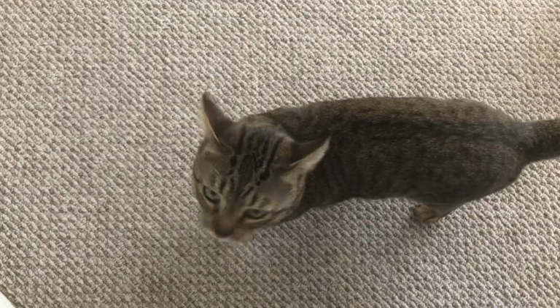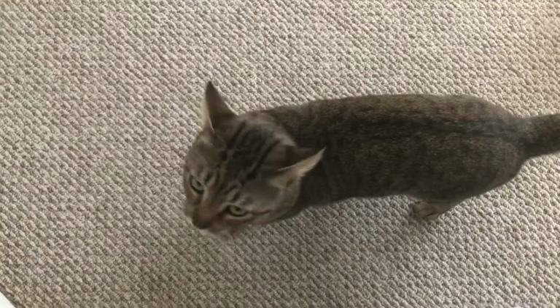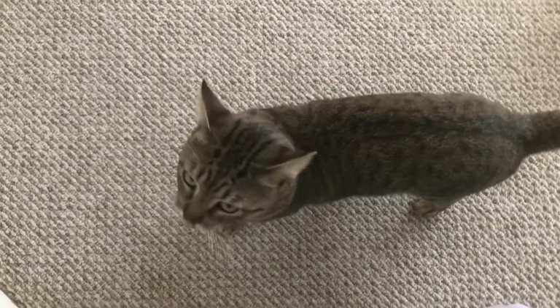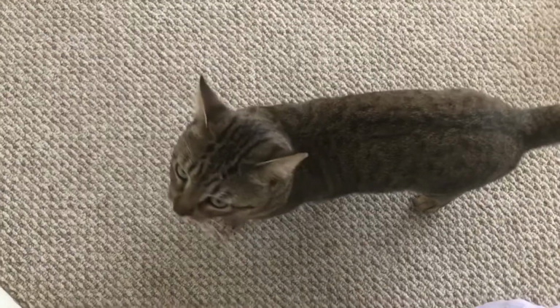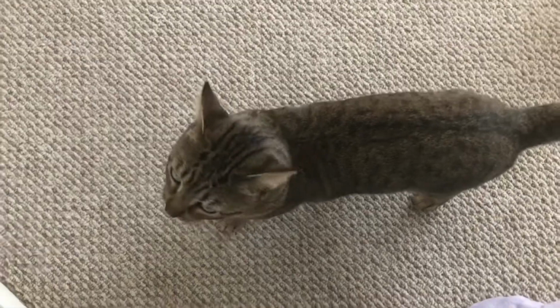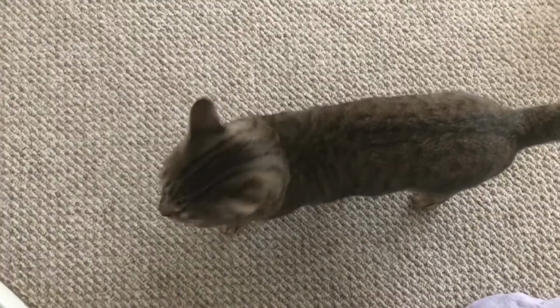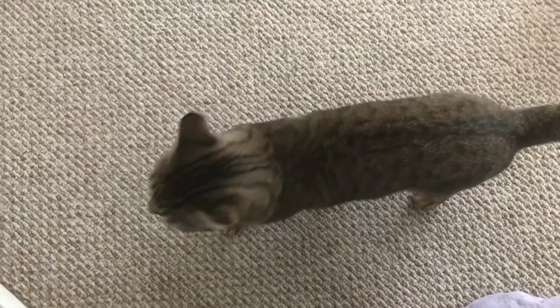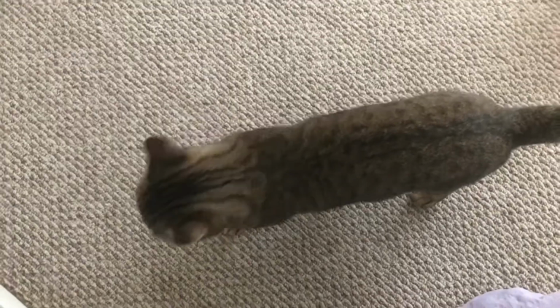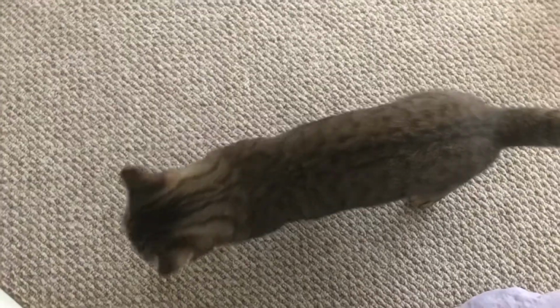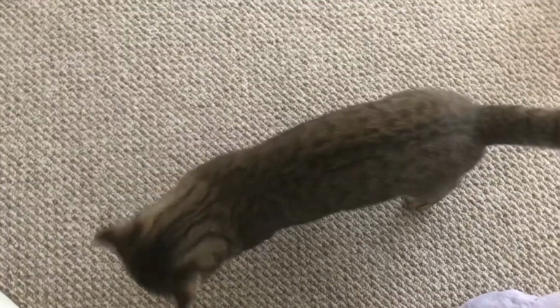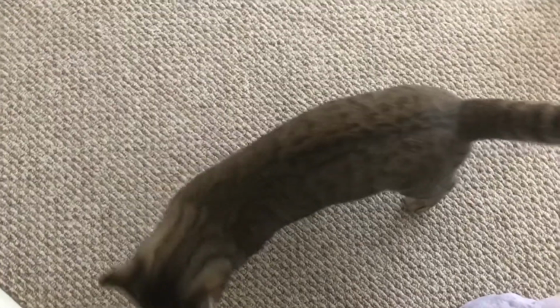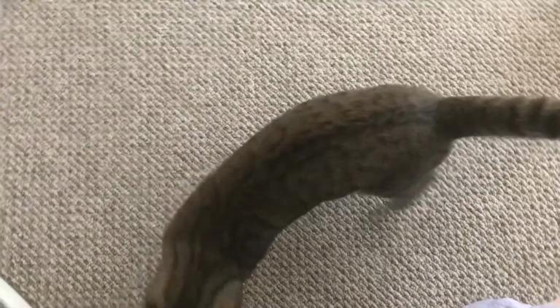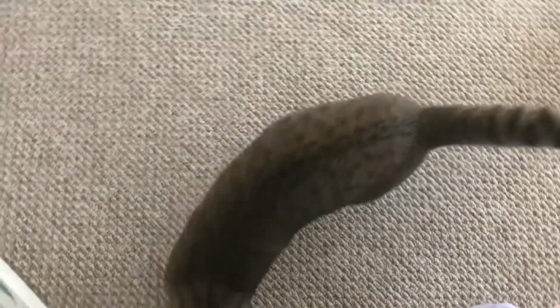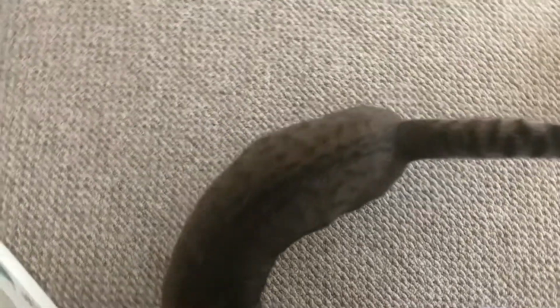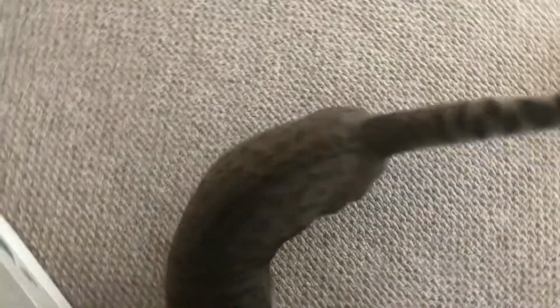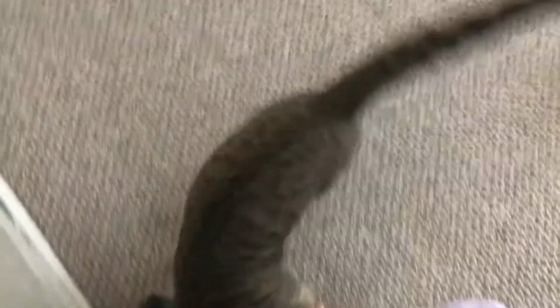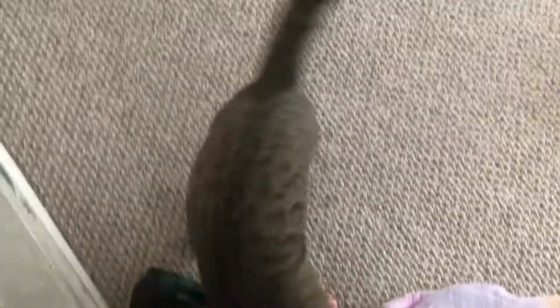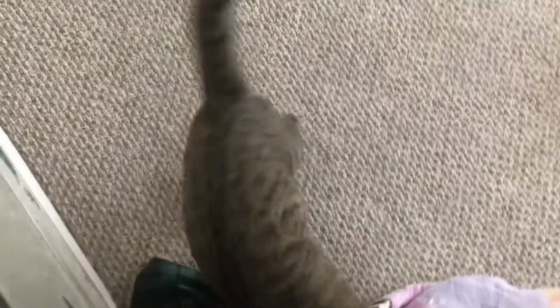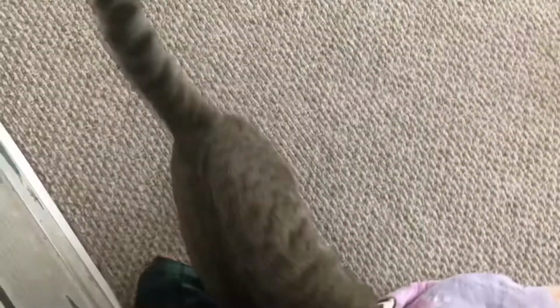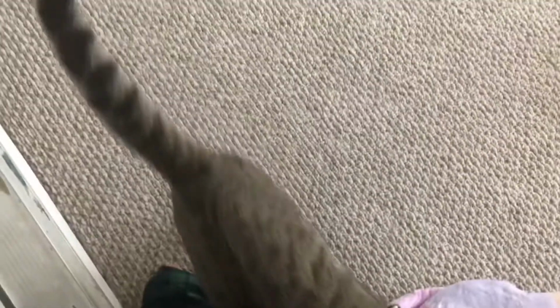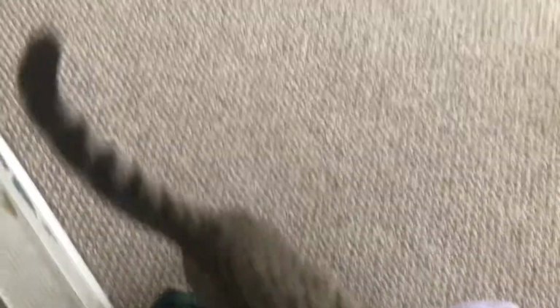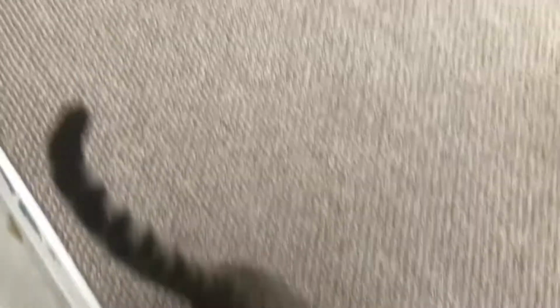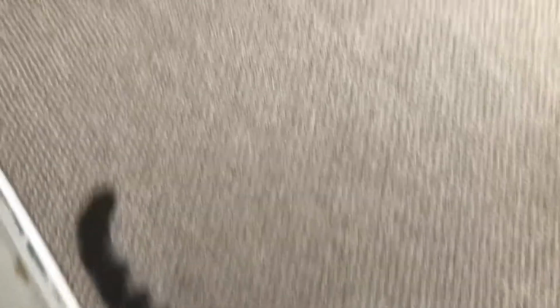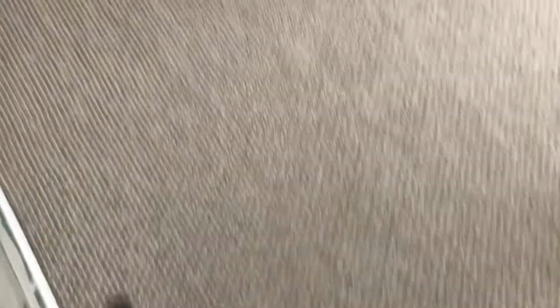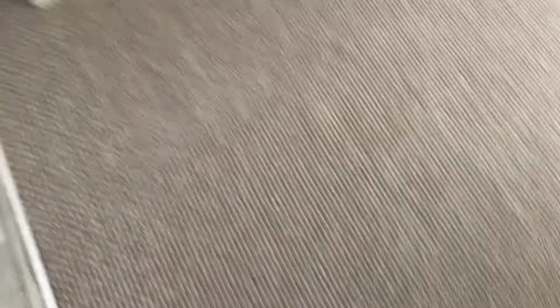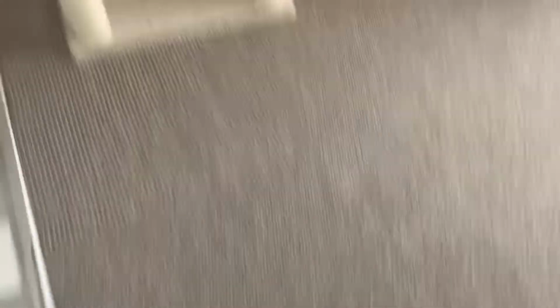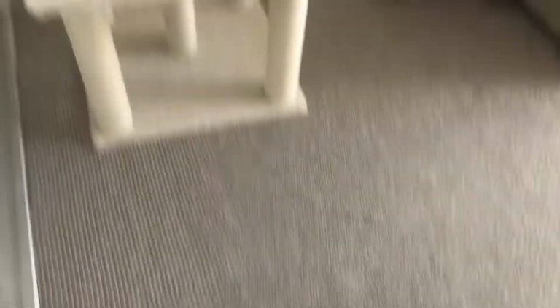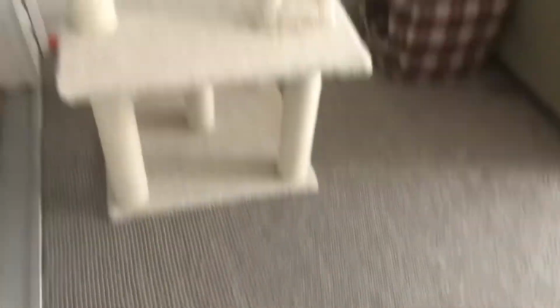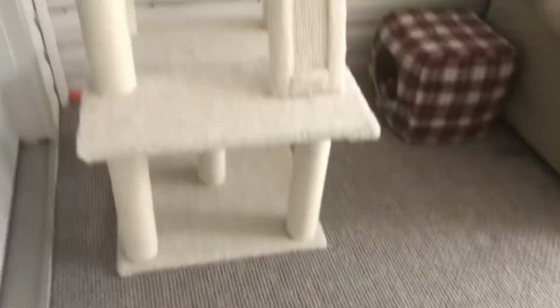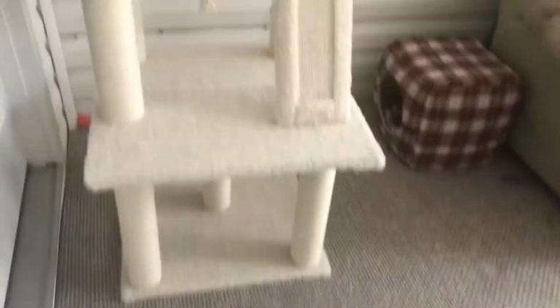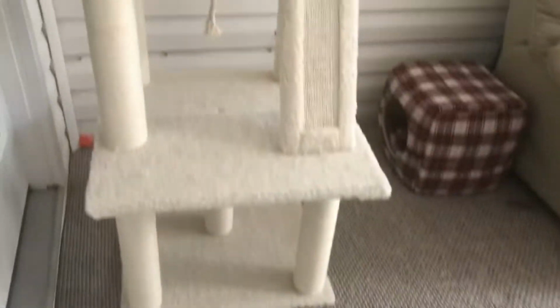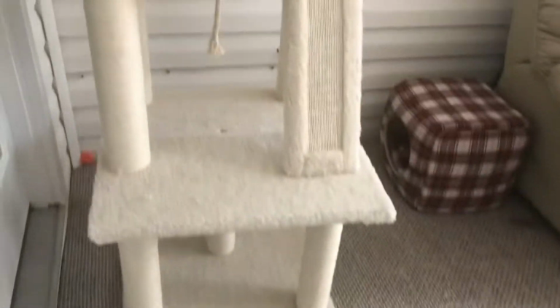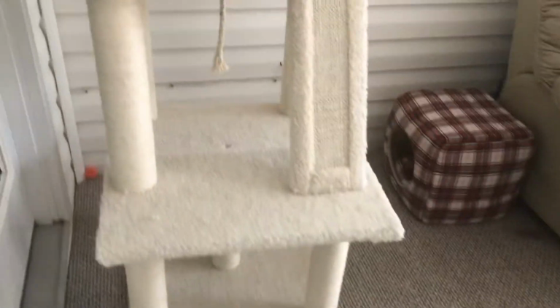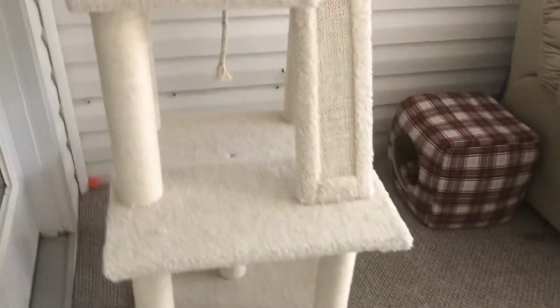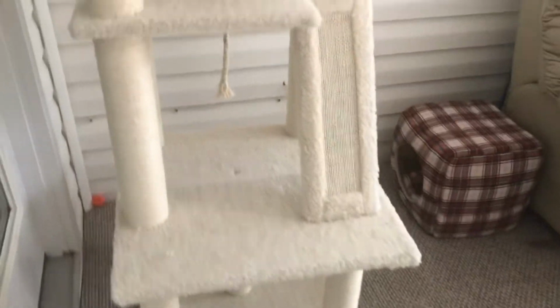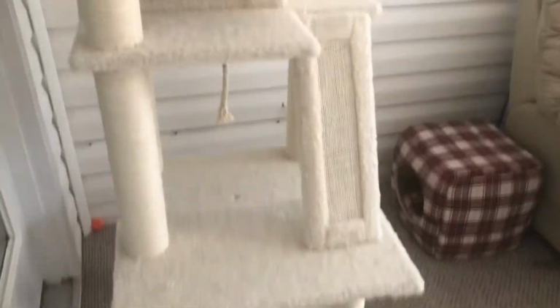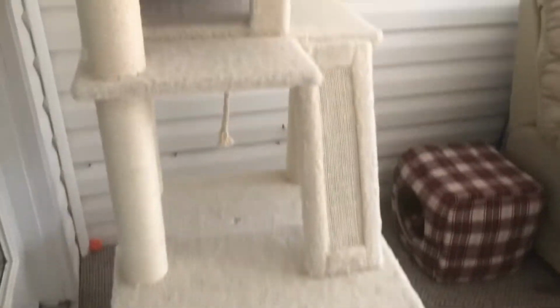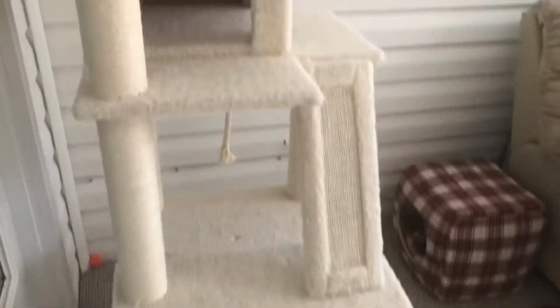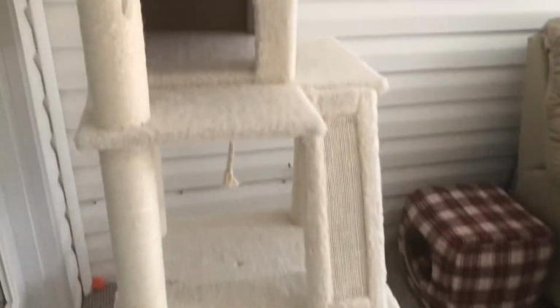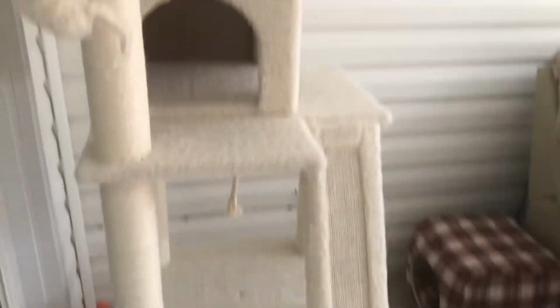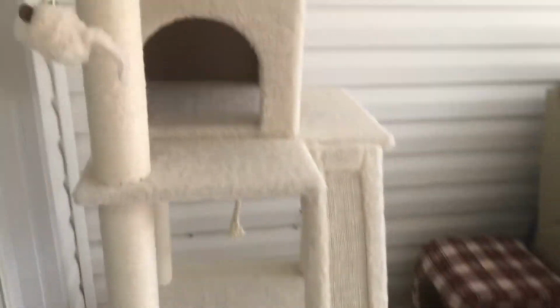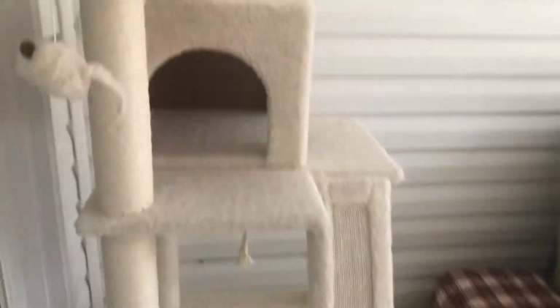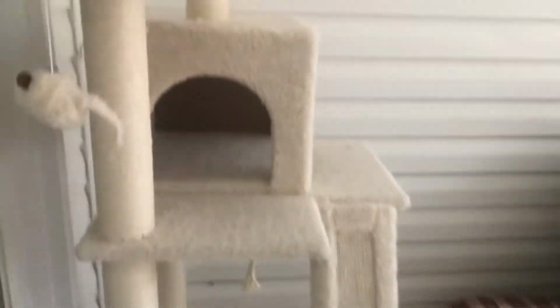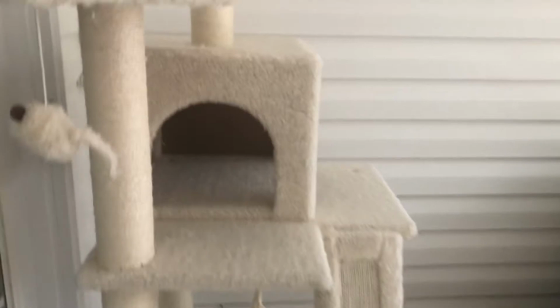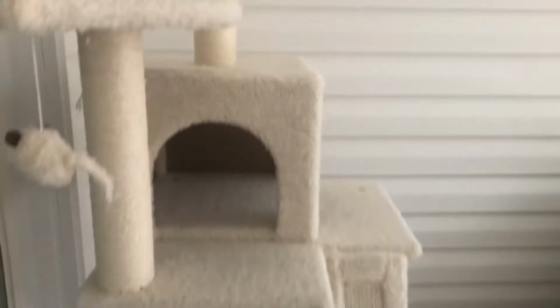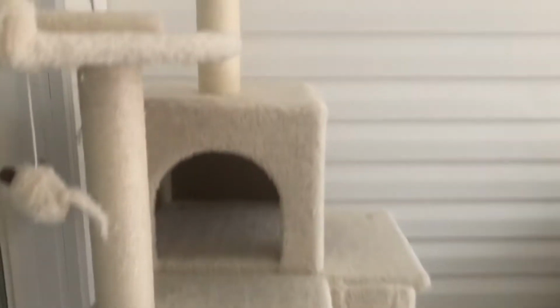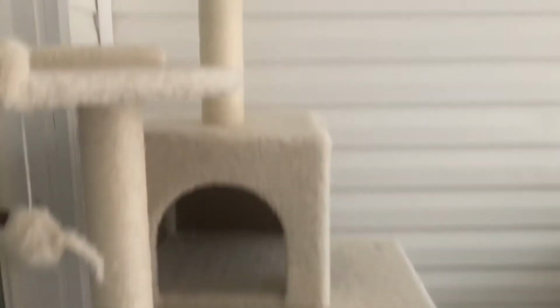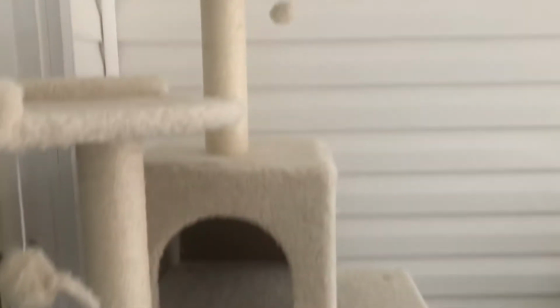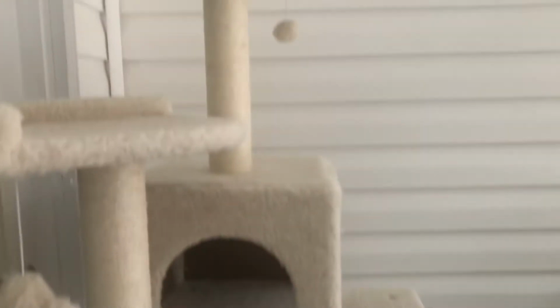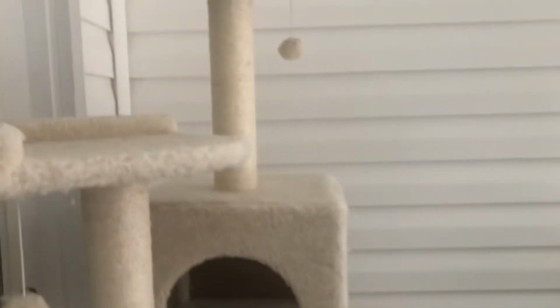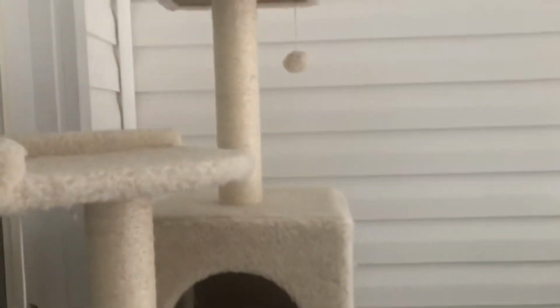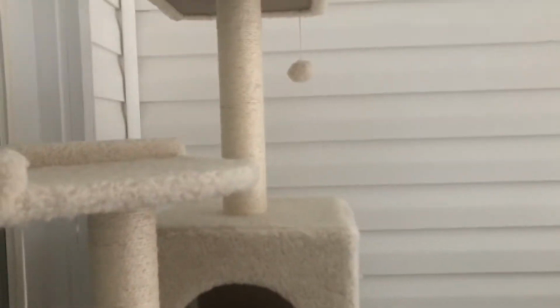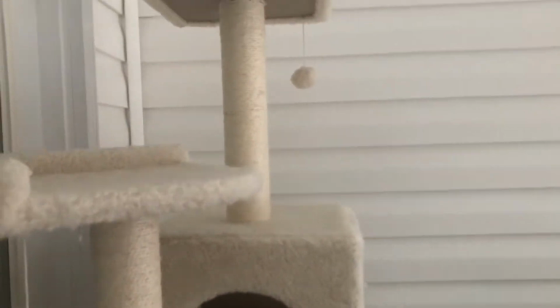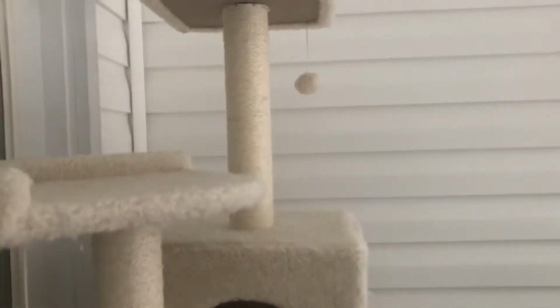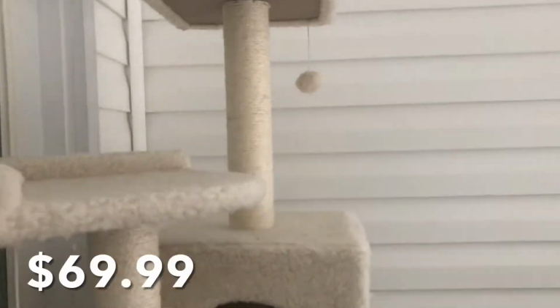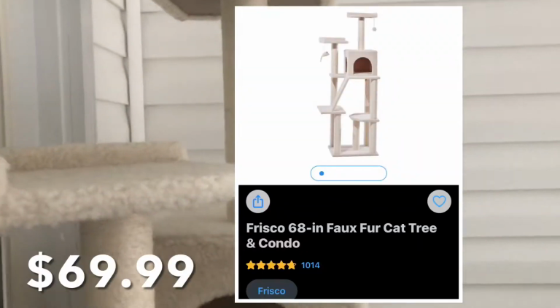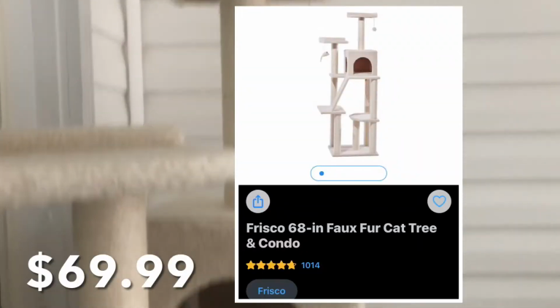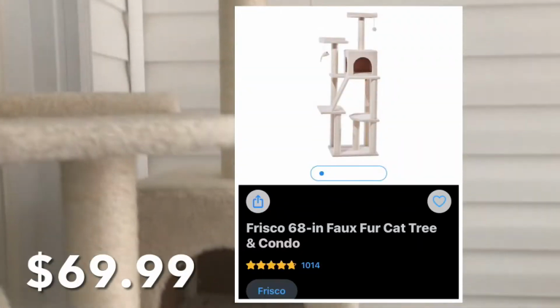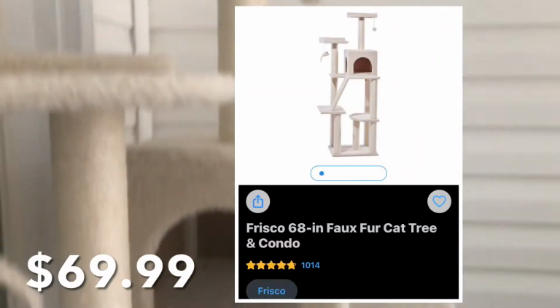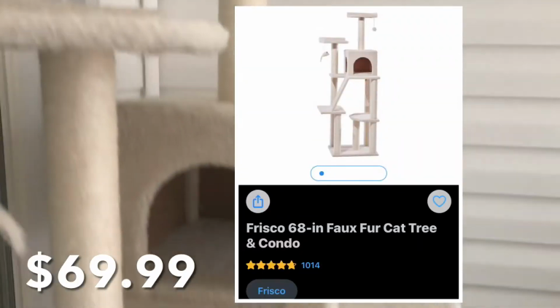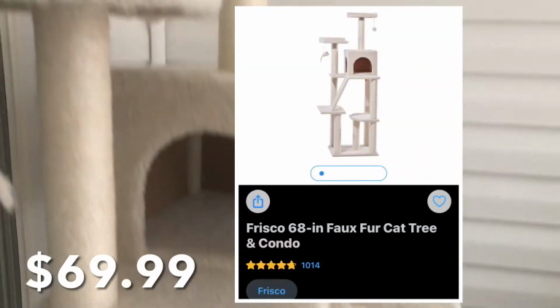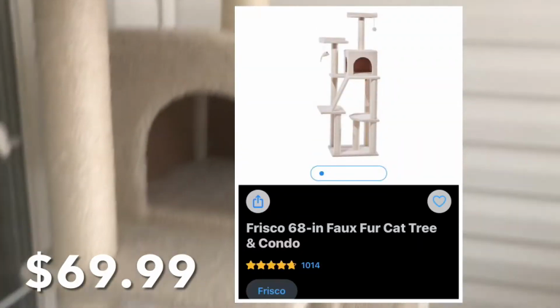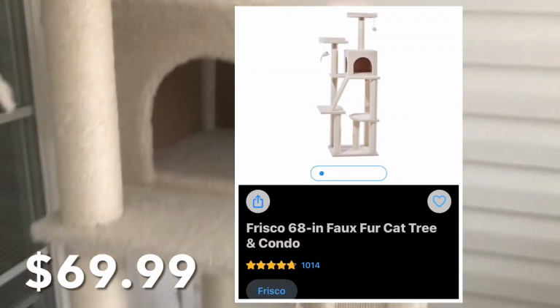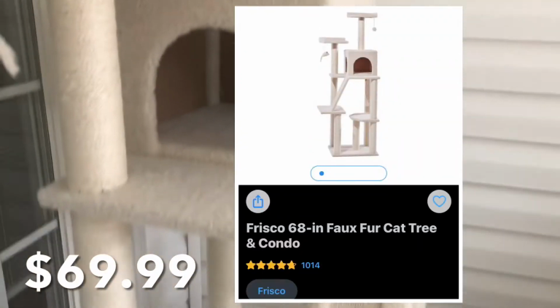Welcome back to my channel. Today I'm going to be reviewing this cat tree from Chewy.com.